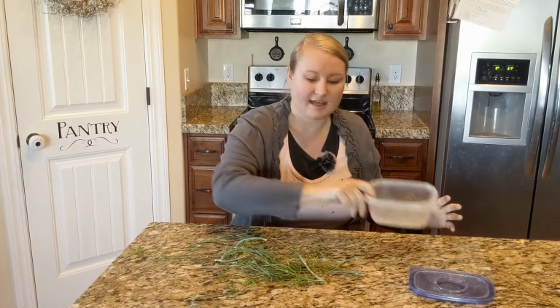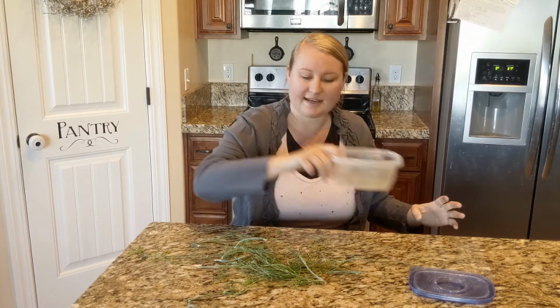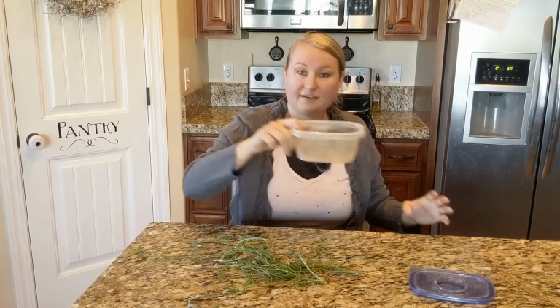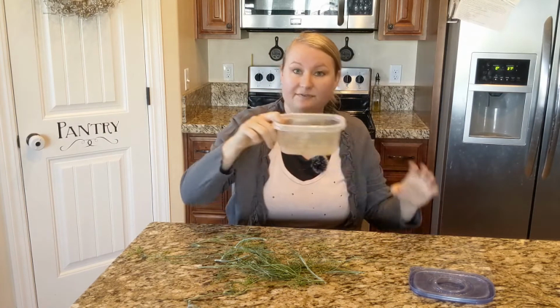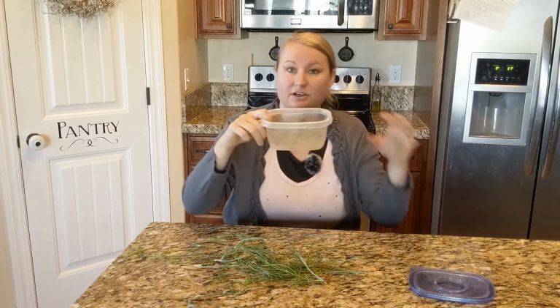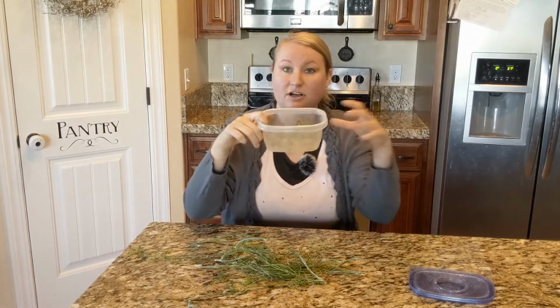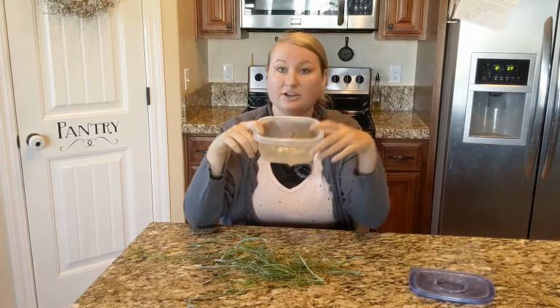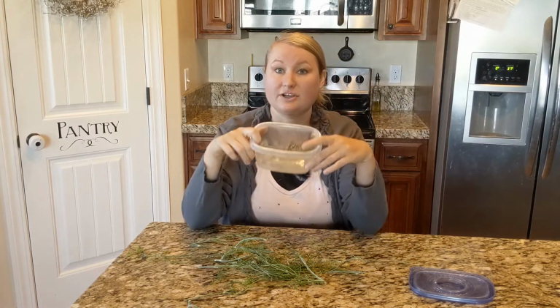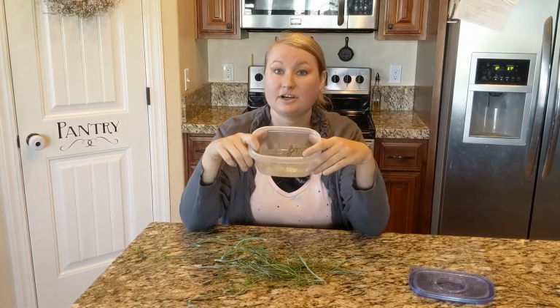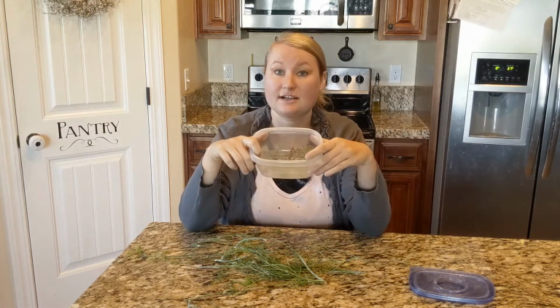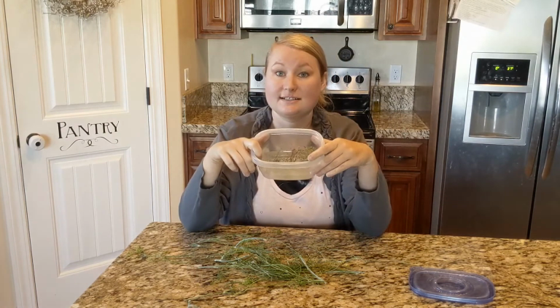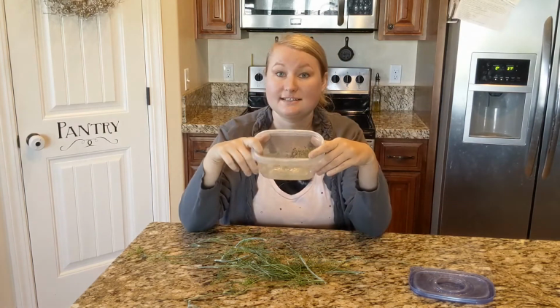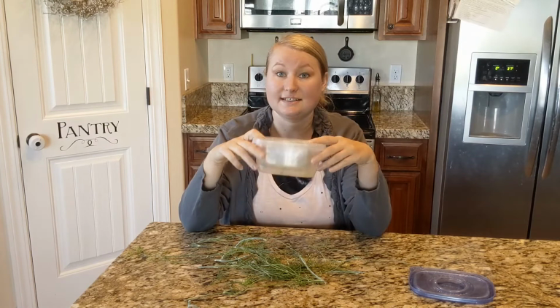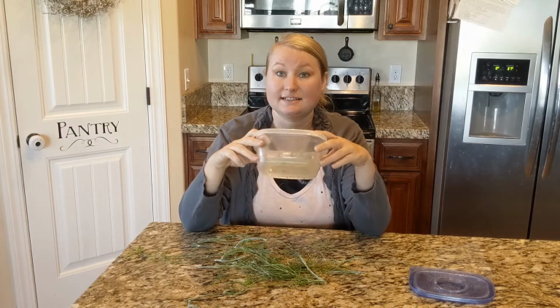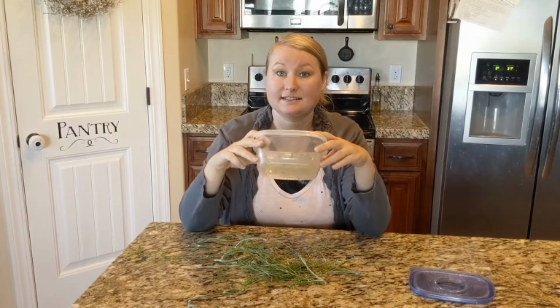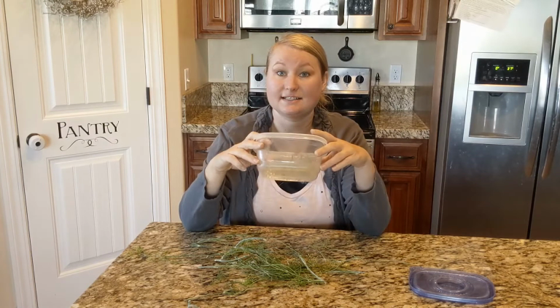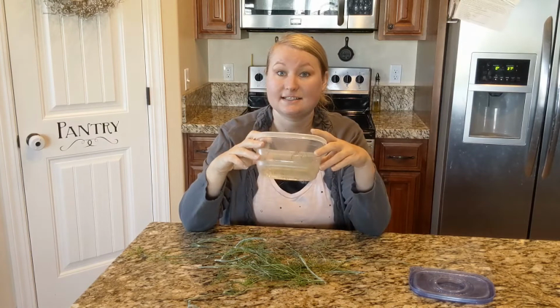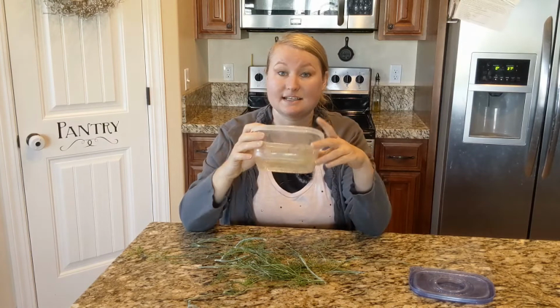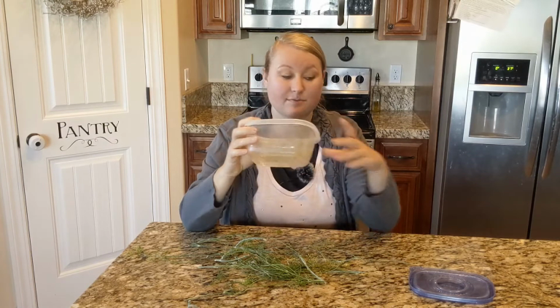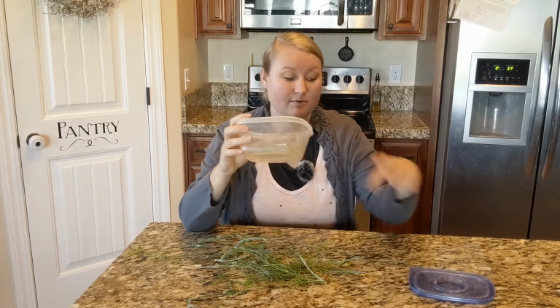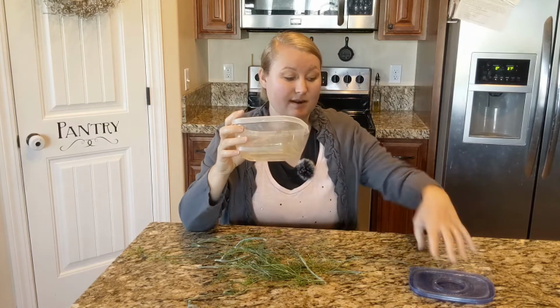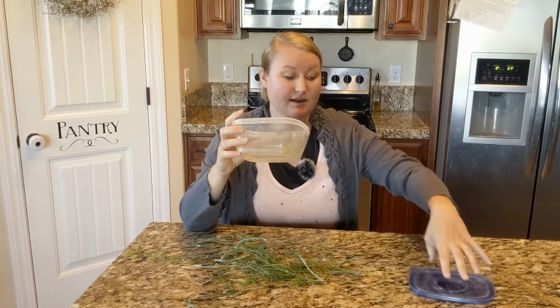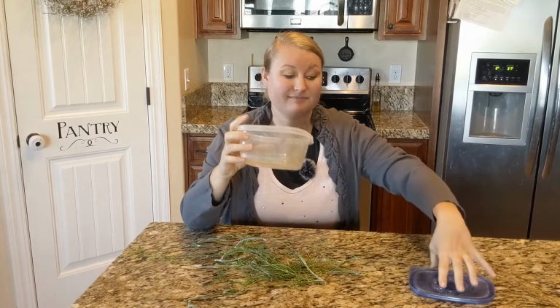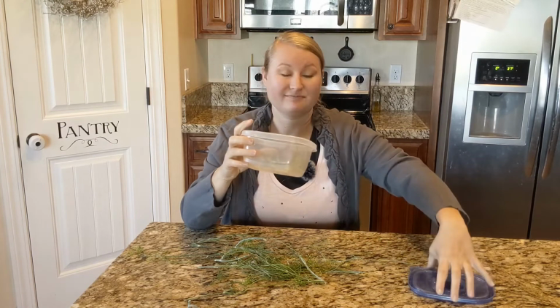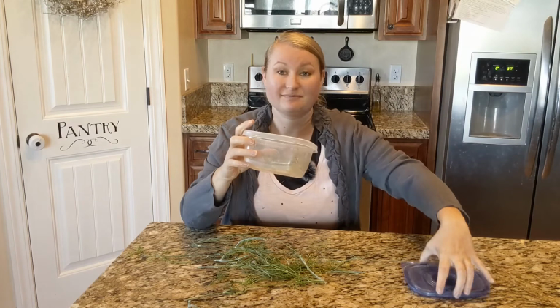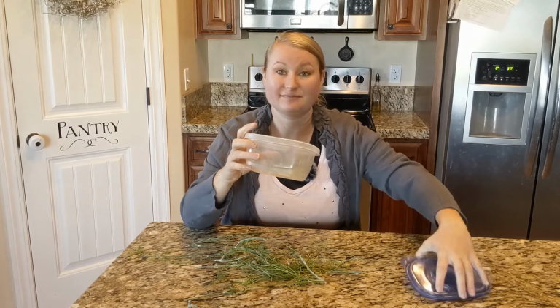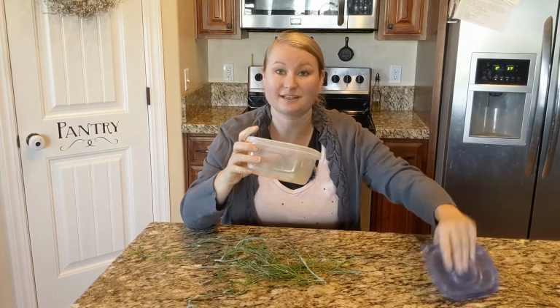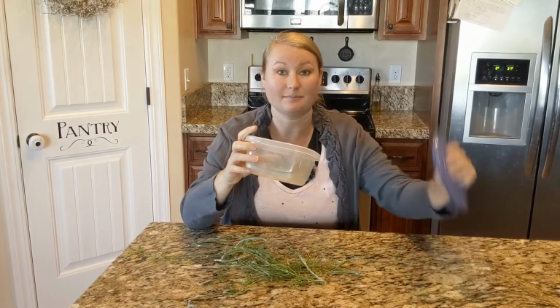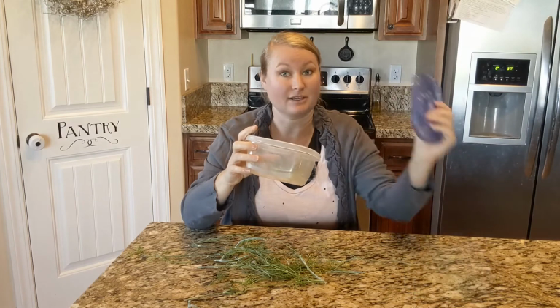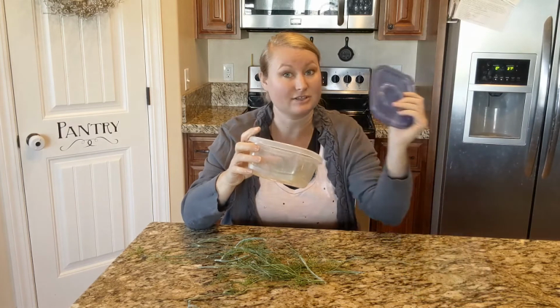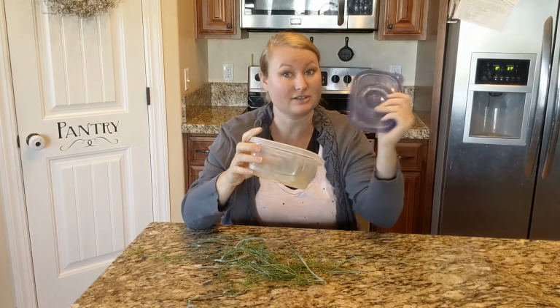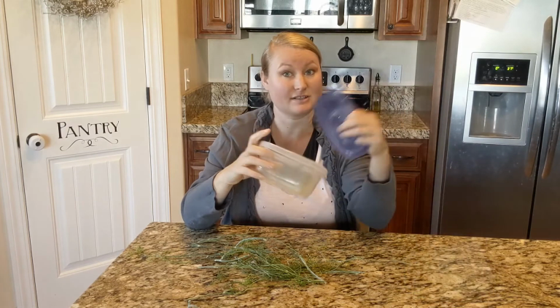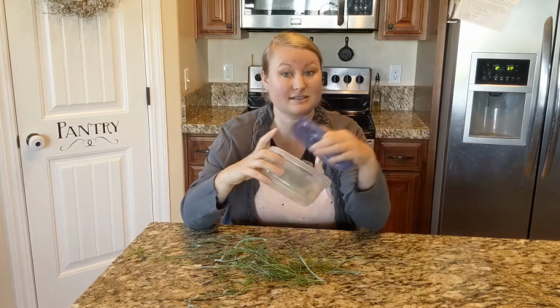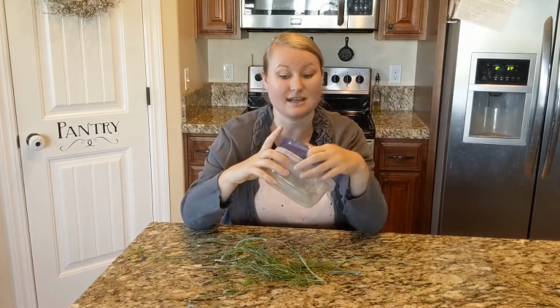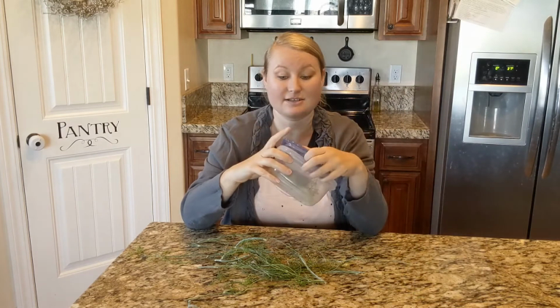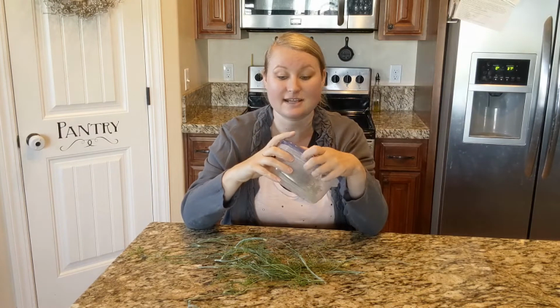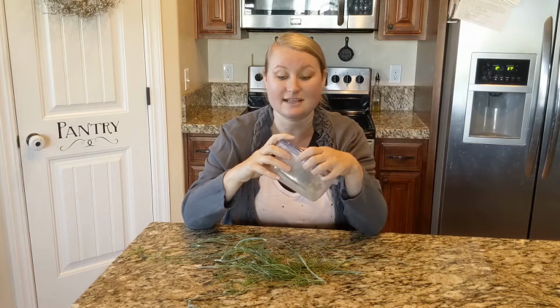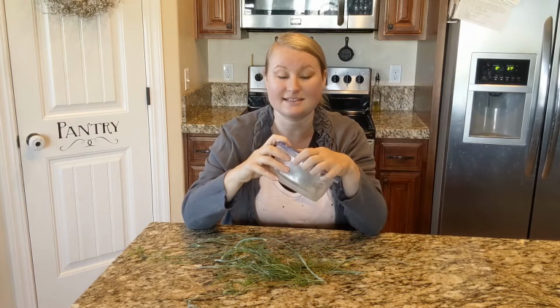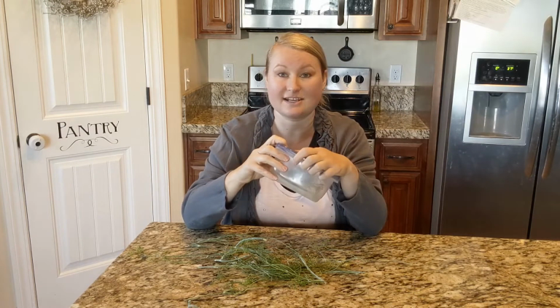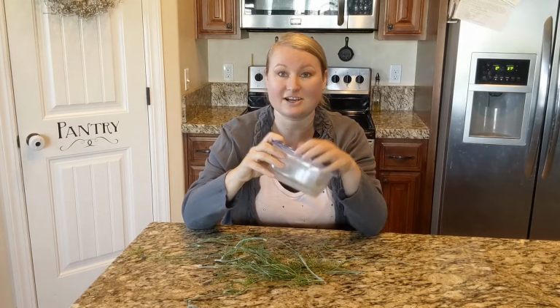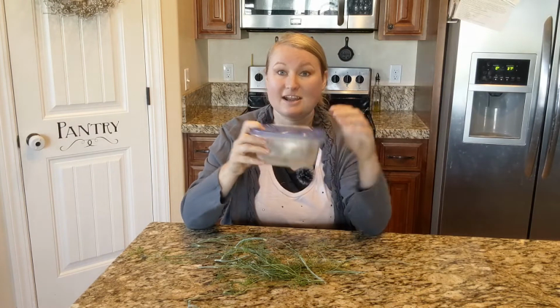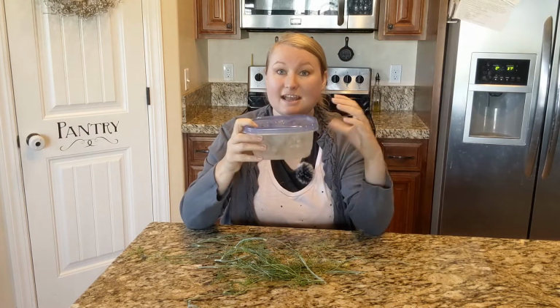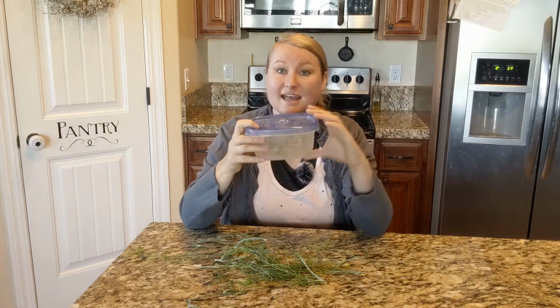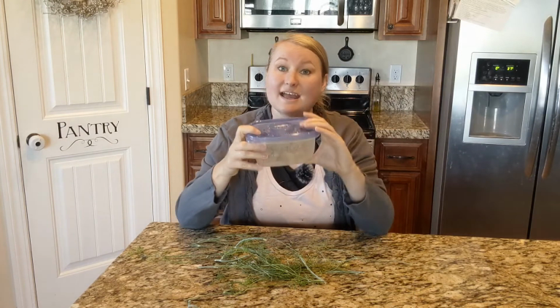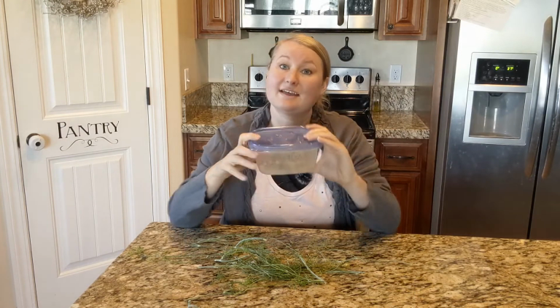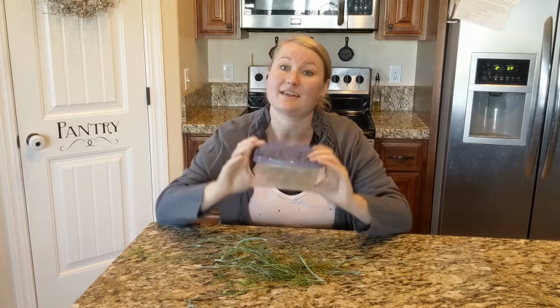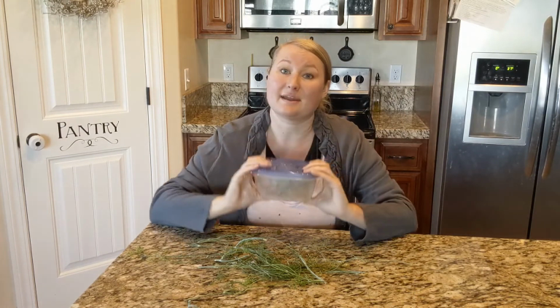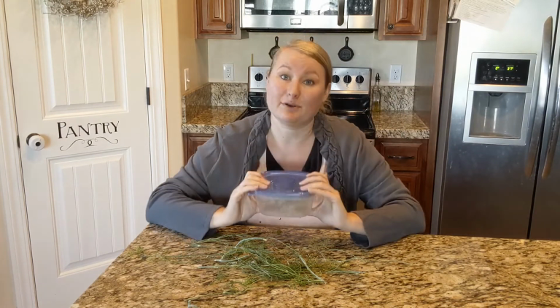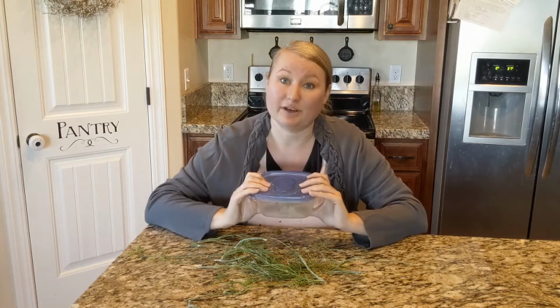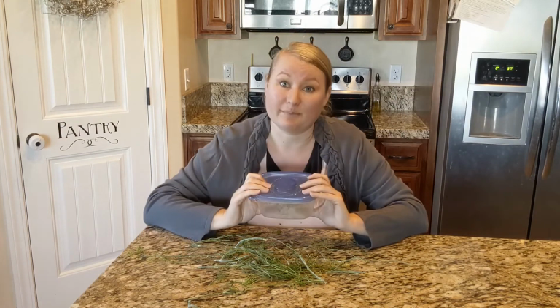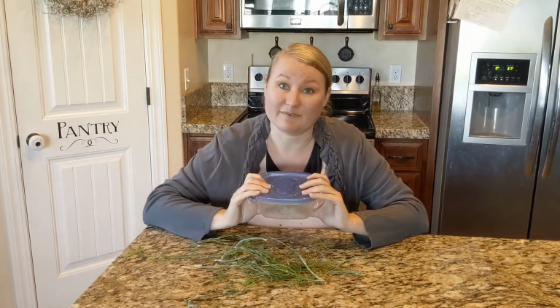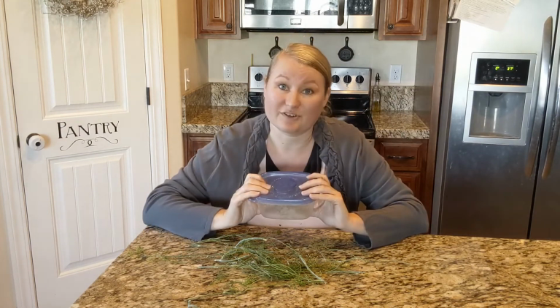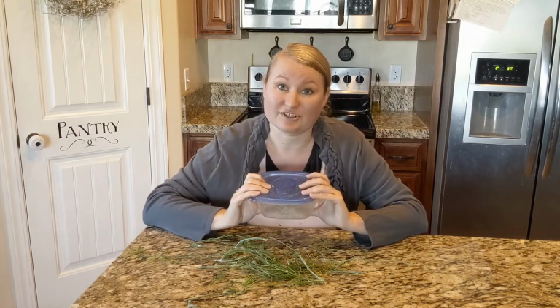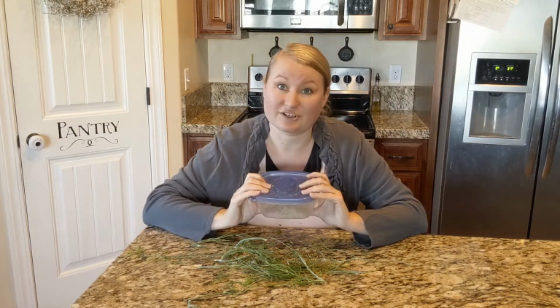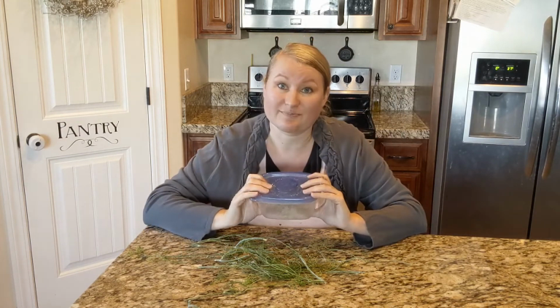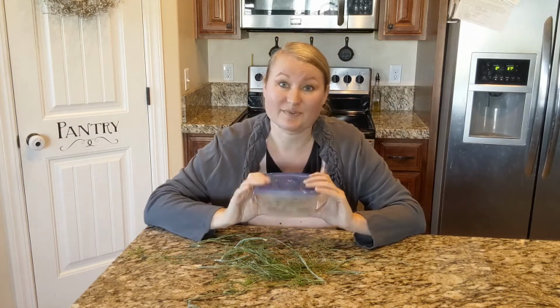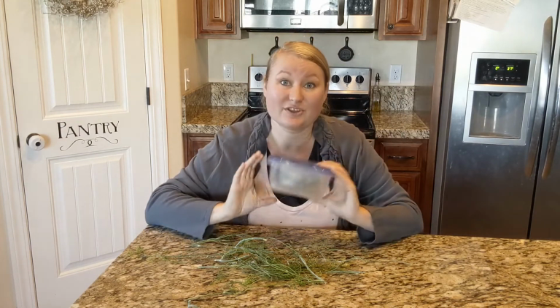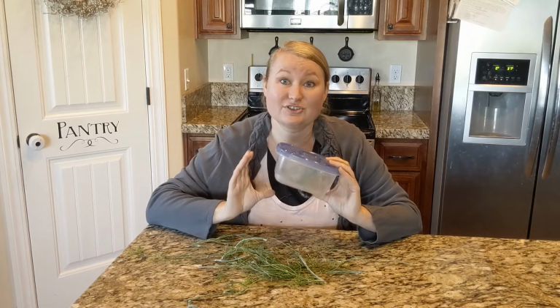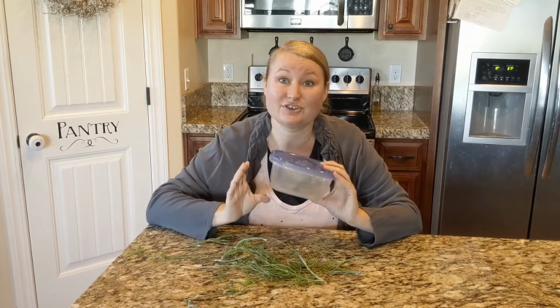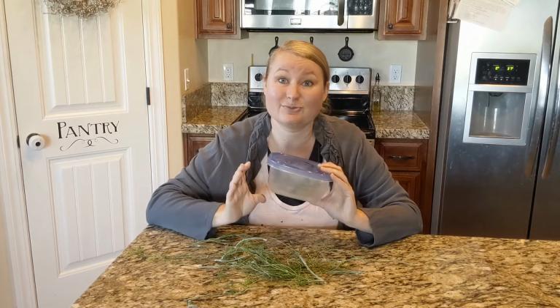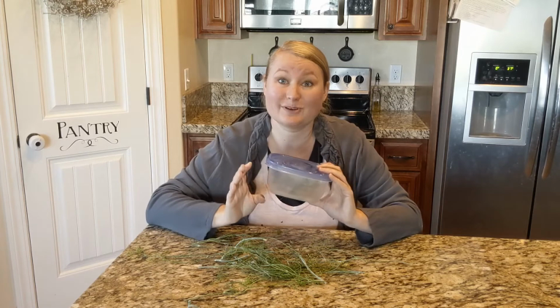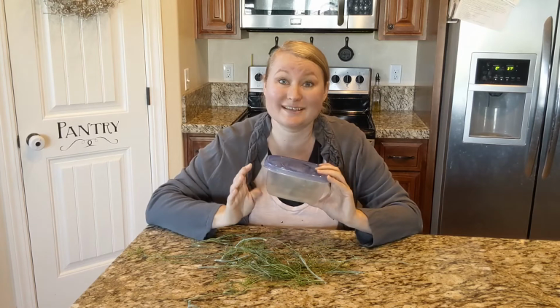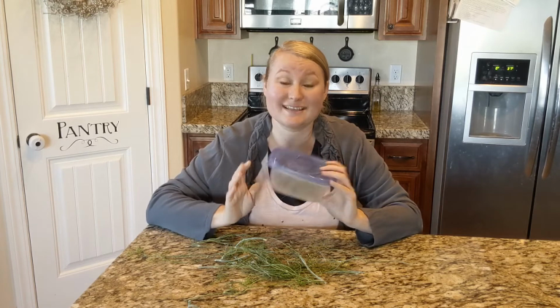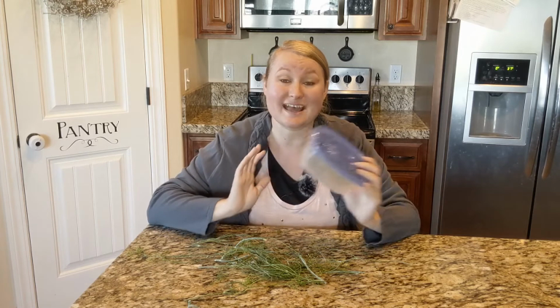After all your dill is in the Tupperware, make sure it's an airtight container, and then put it in your freezer. Super easy.